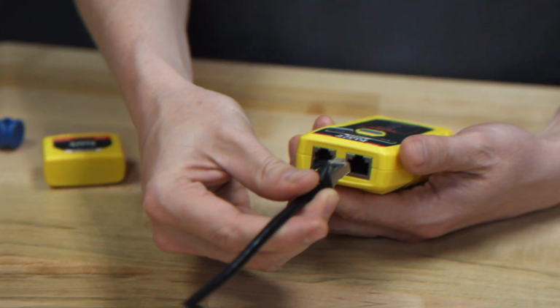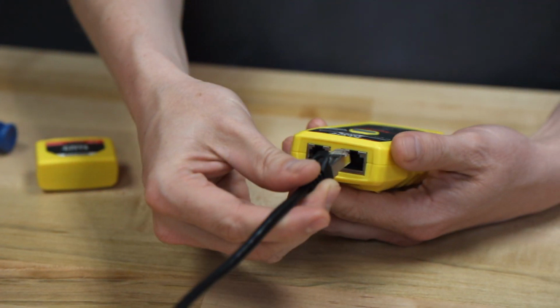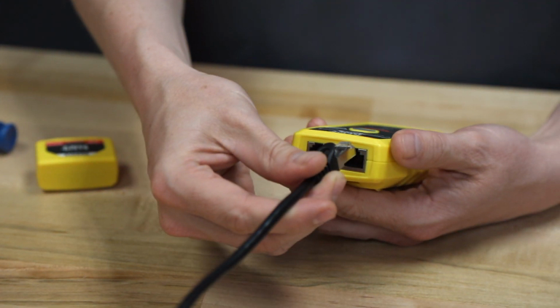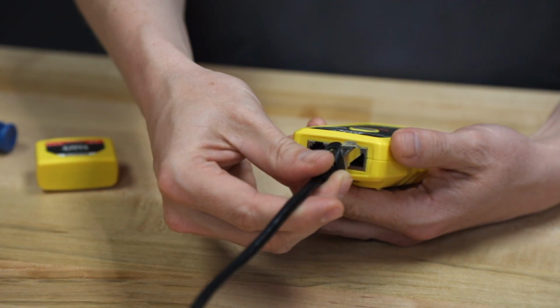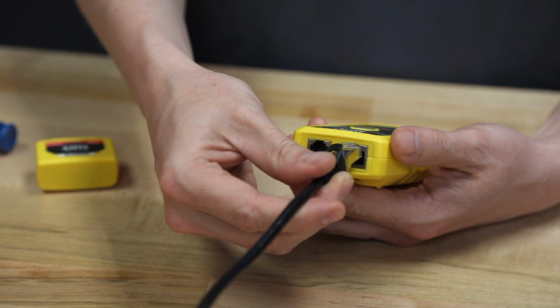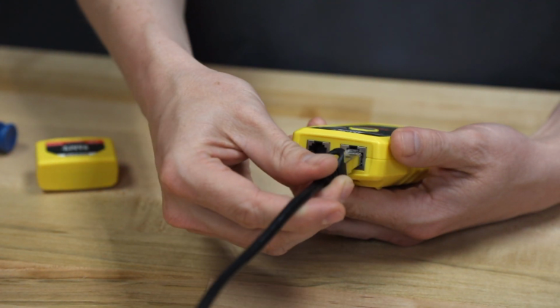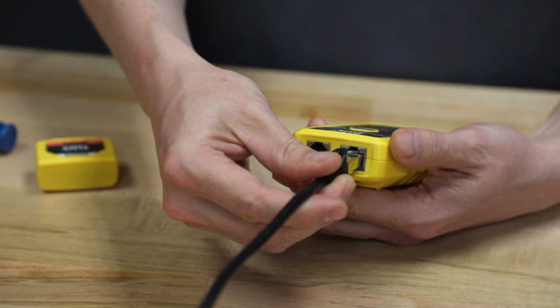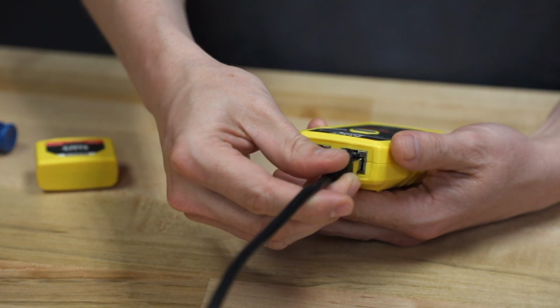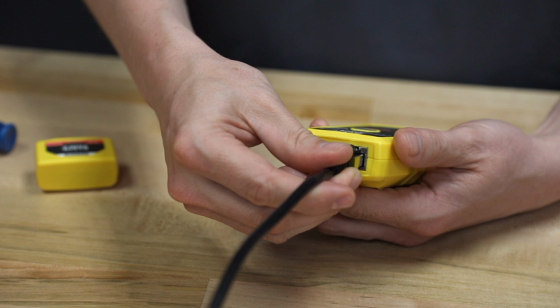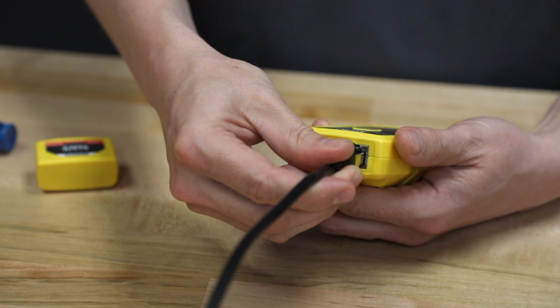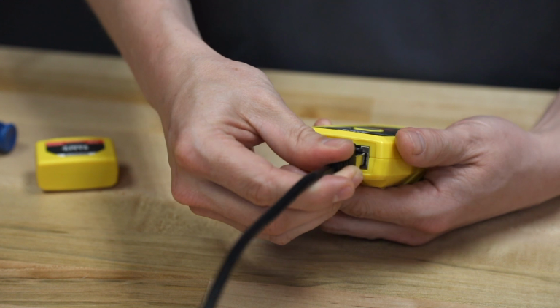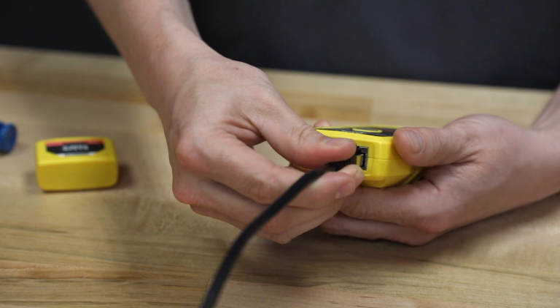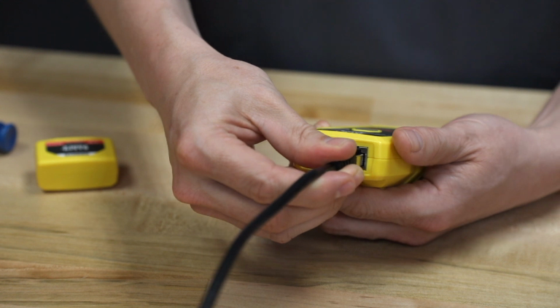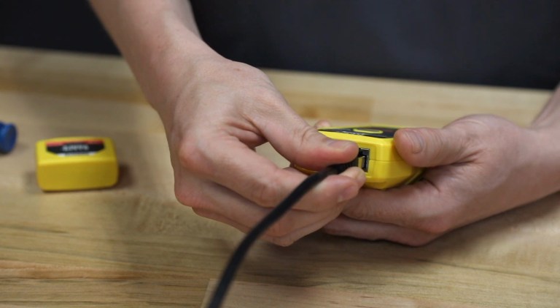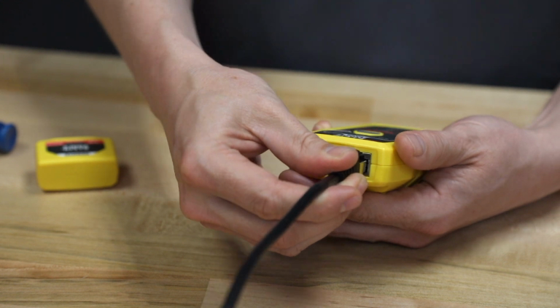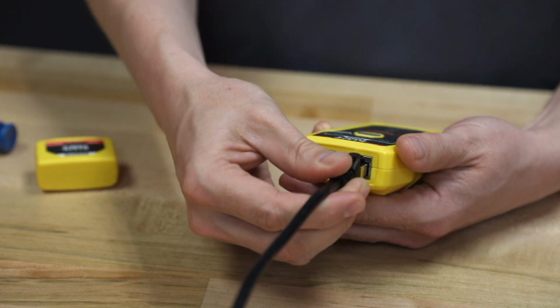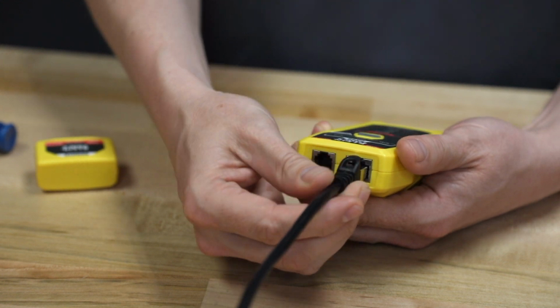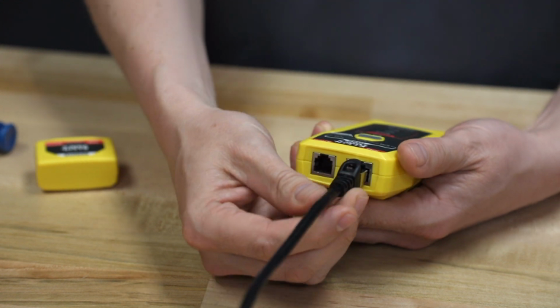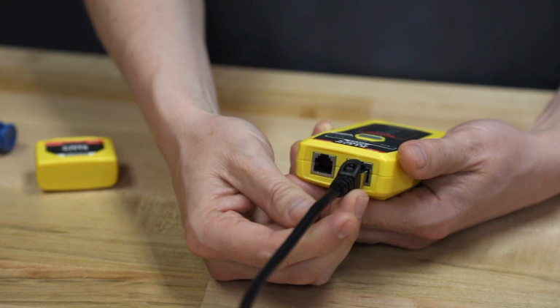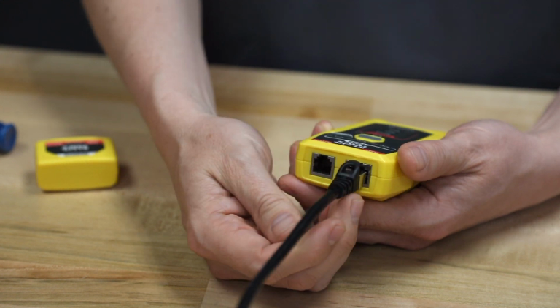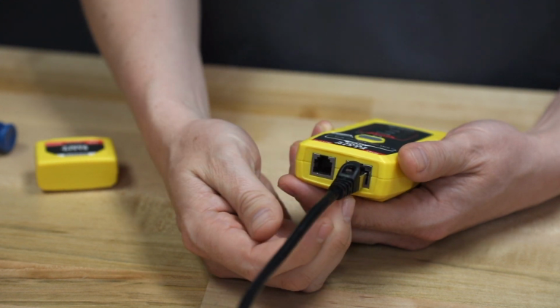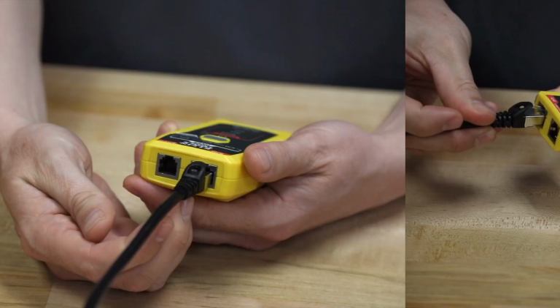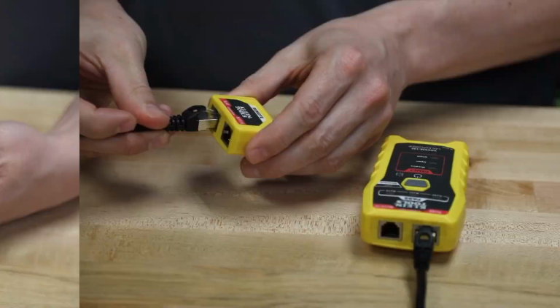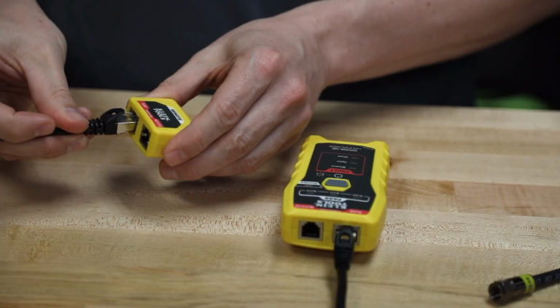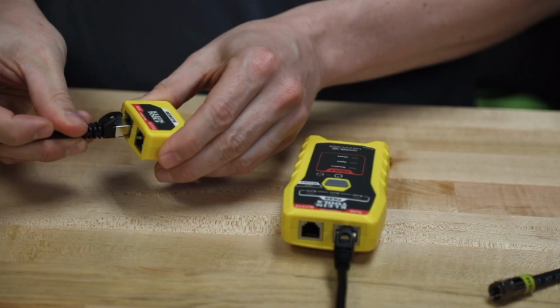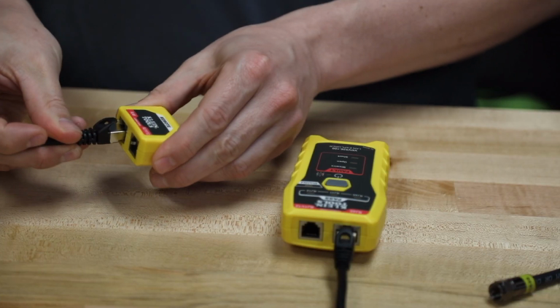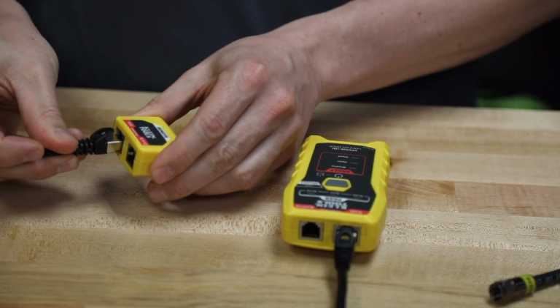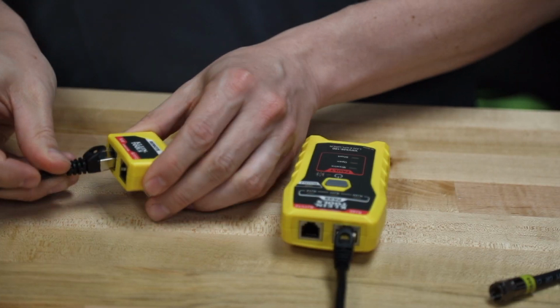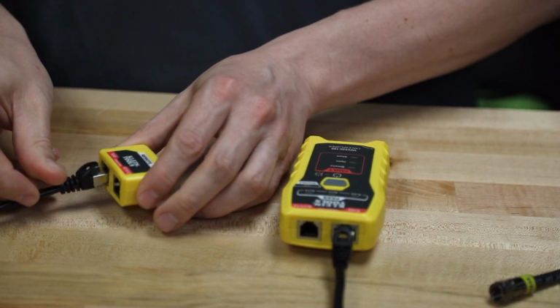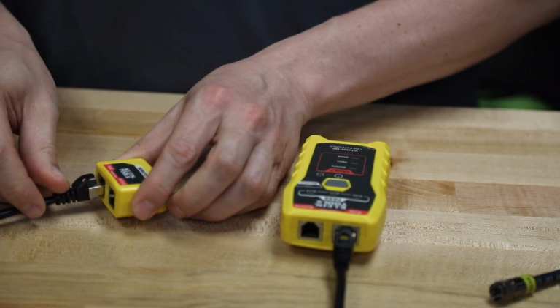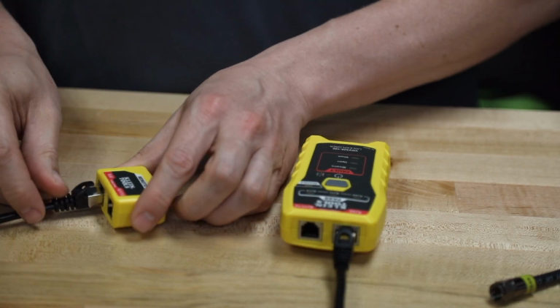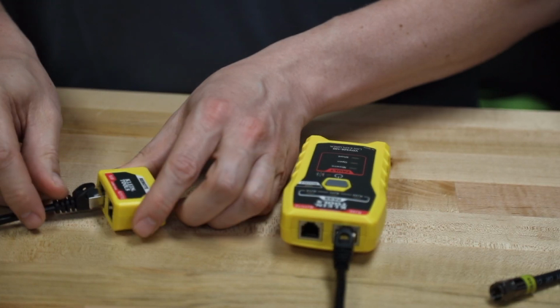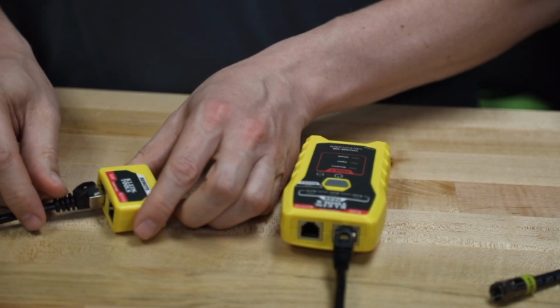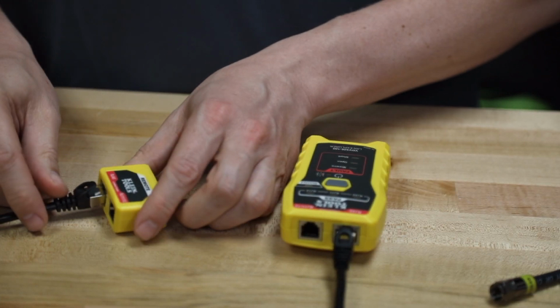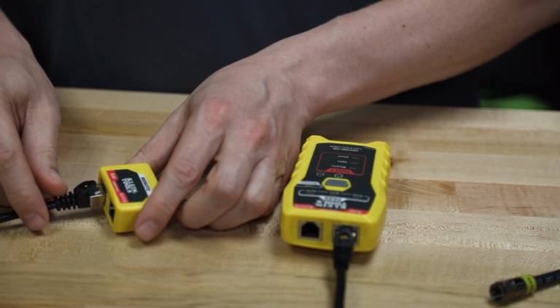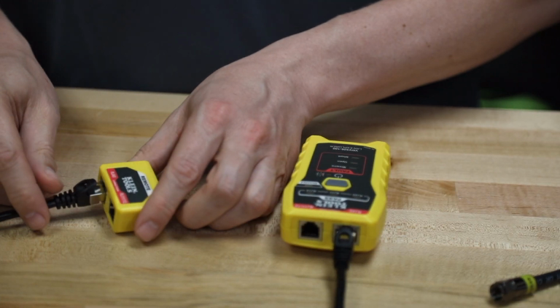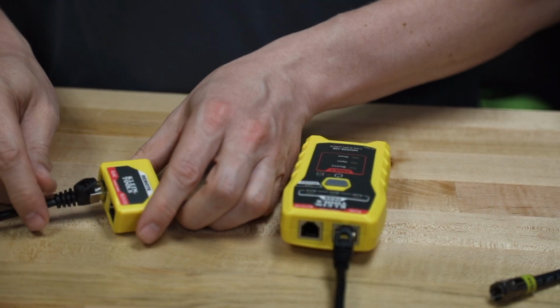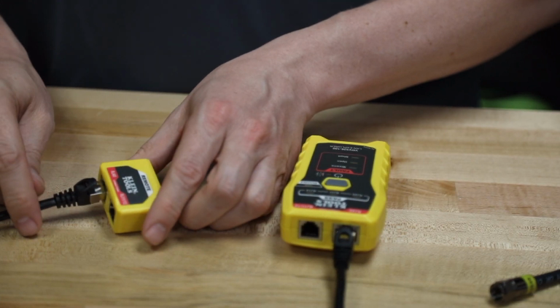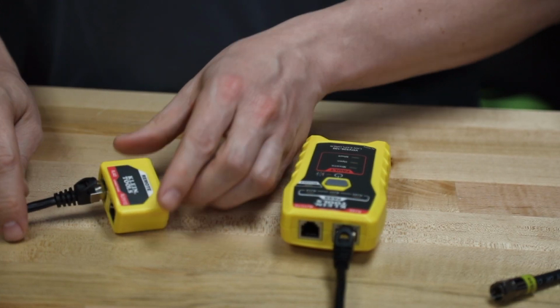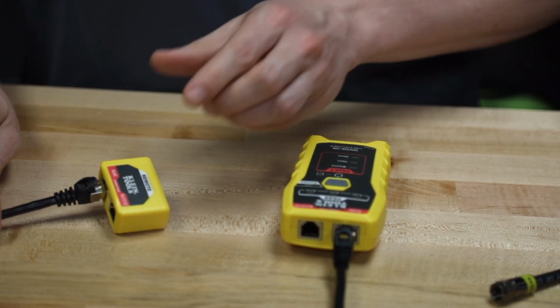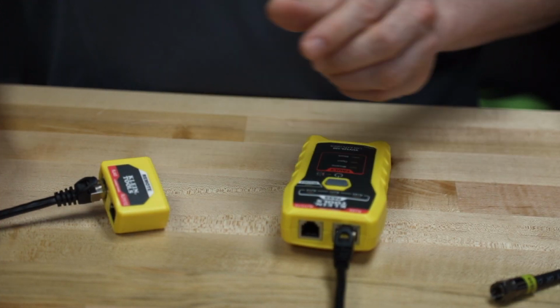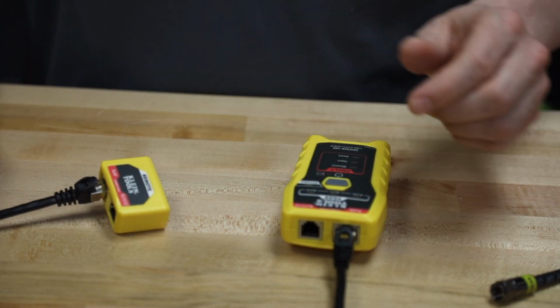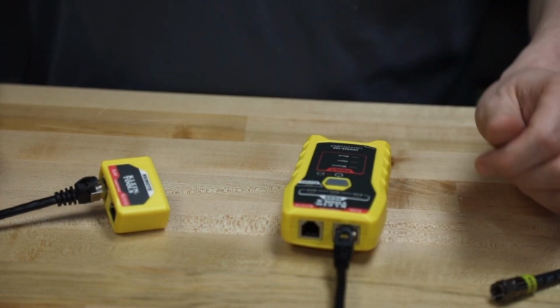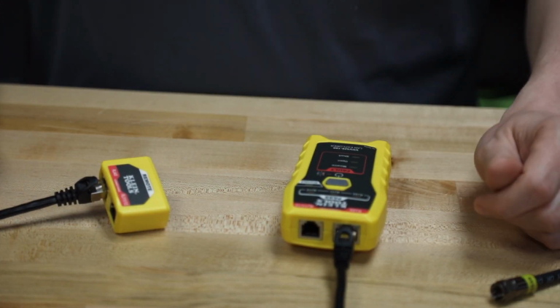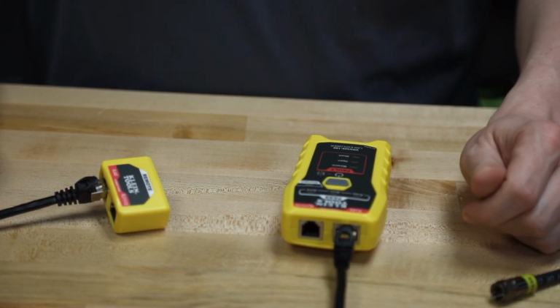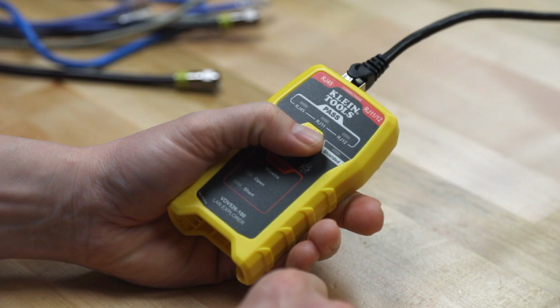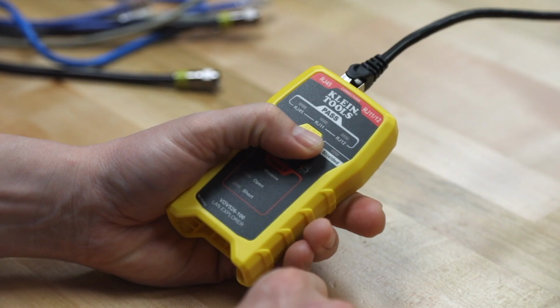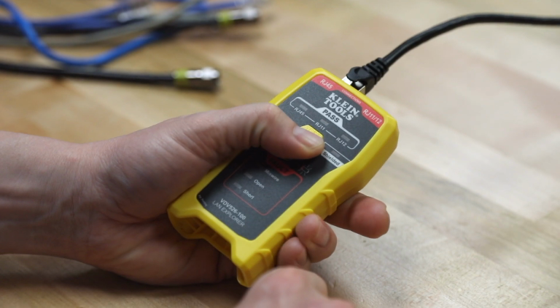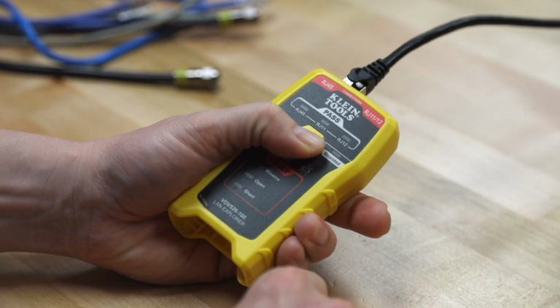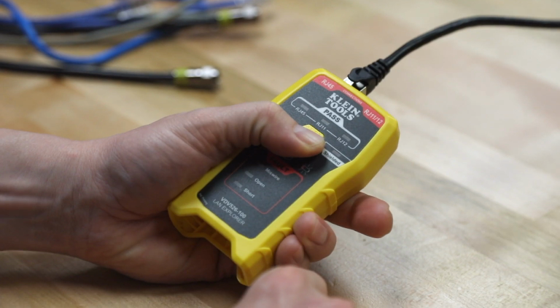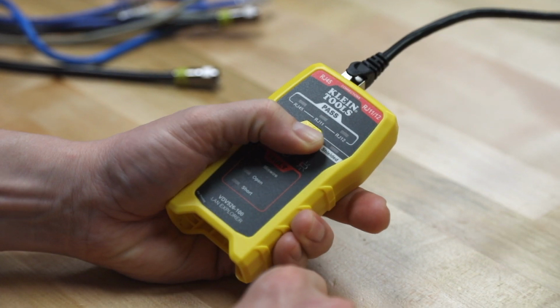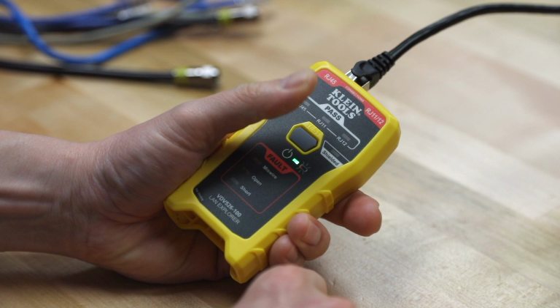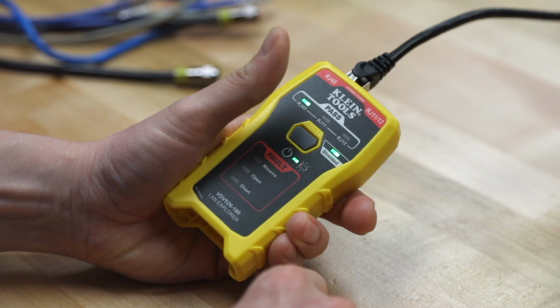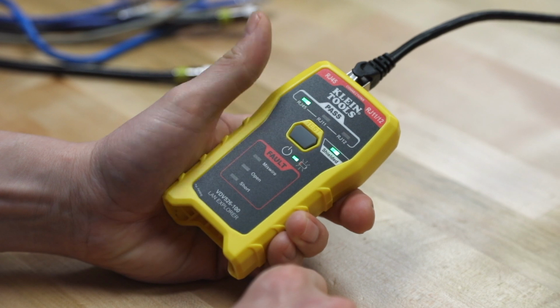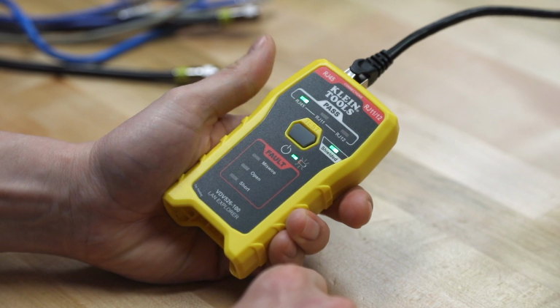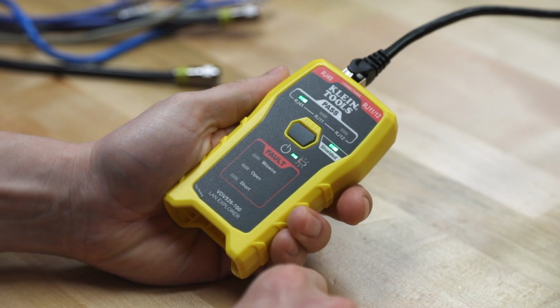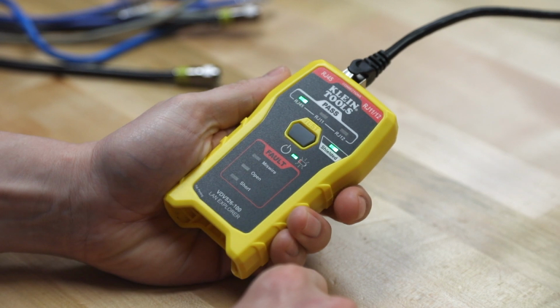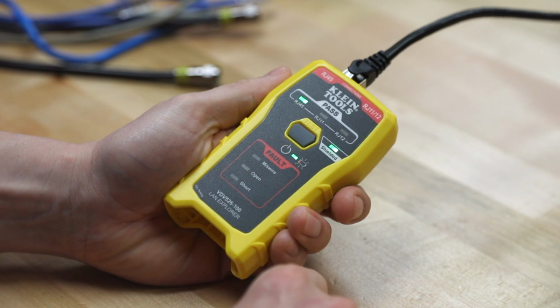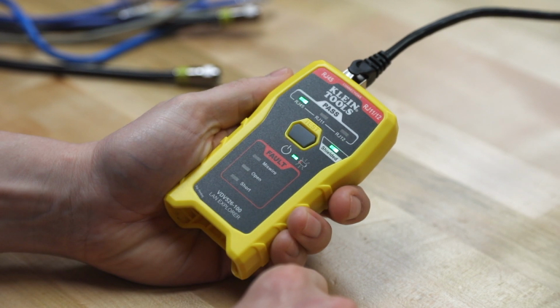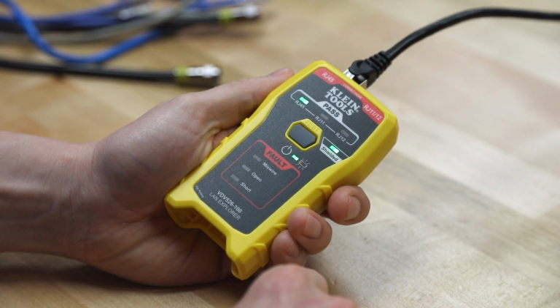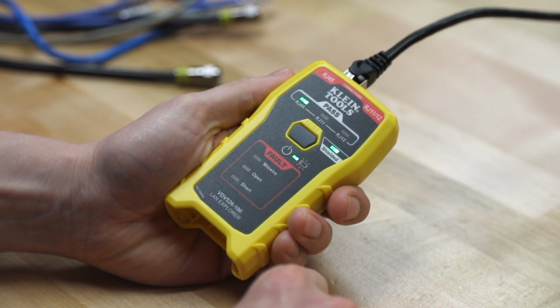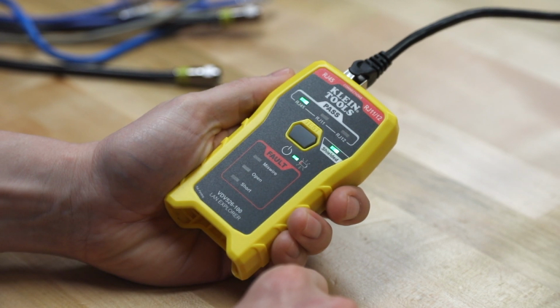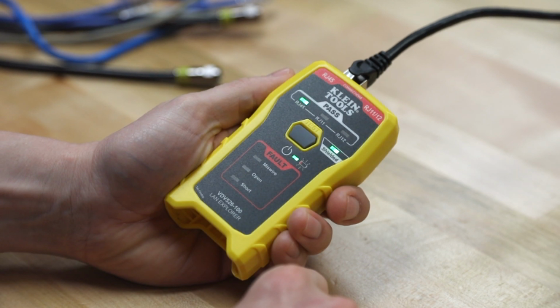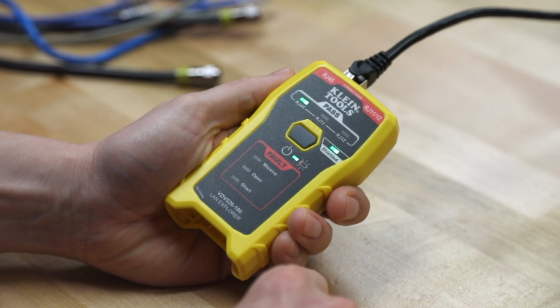You simply plug one end of the cable into the tester and the other end of the cable into the remote. Then you push the test button to begin testing.